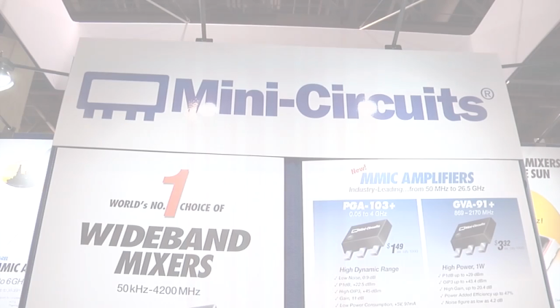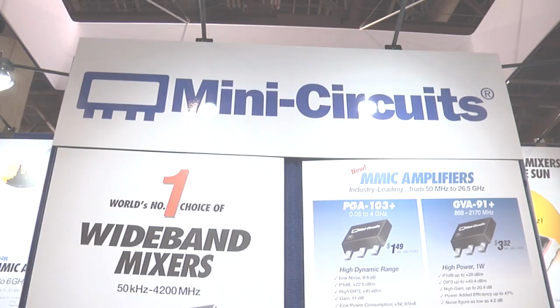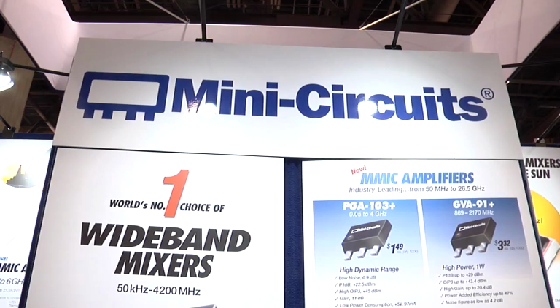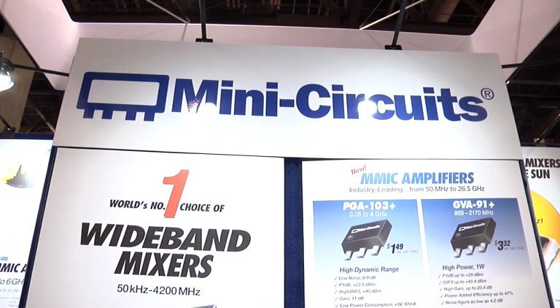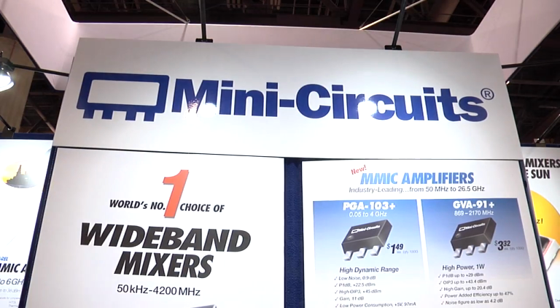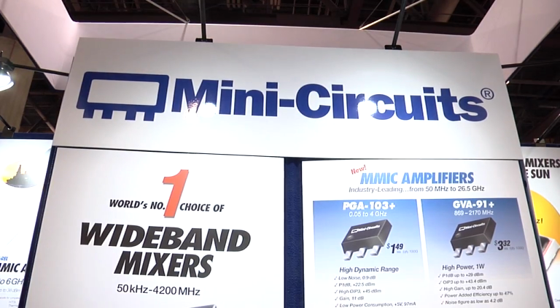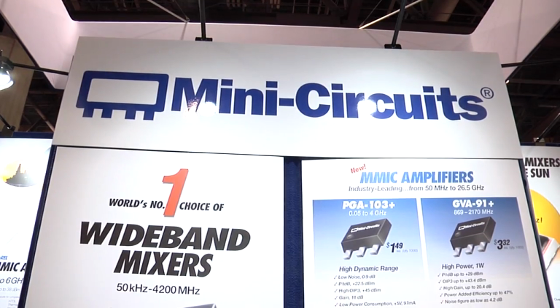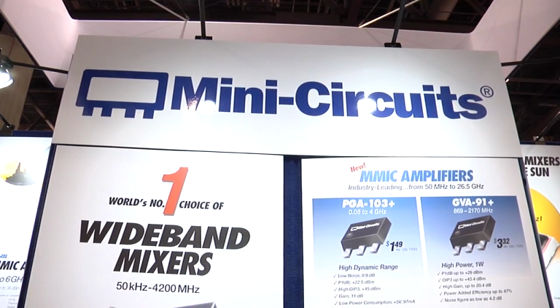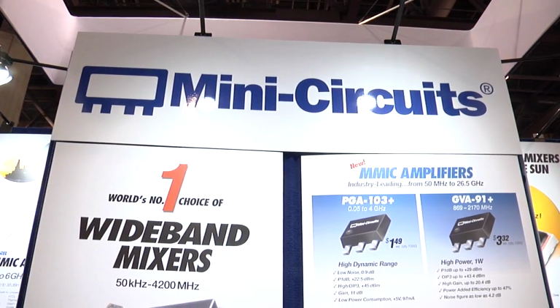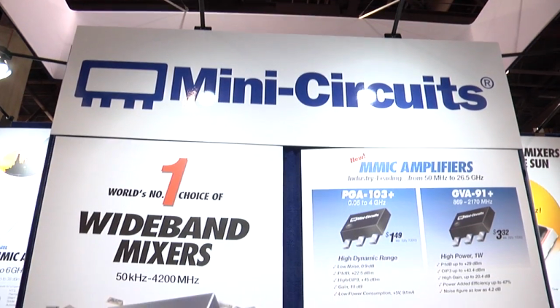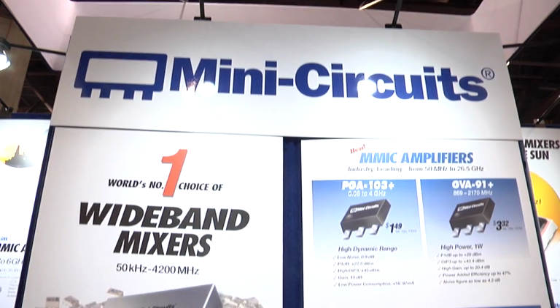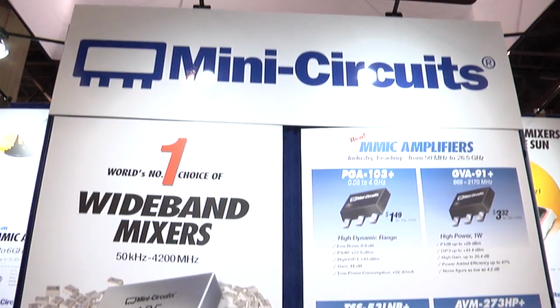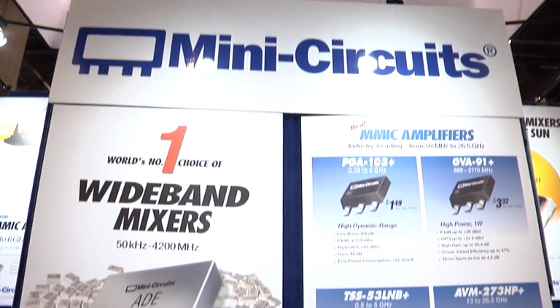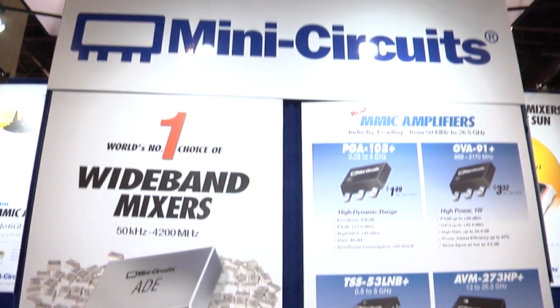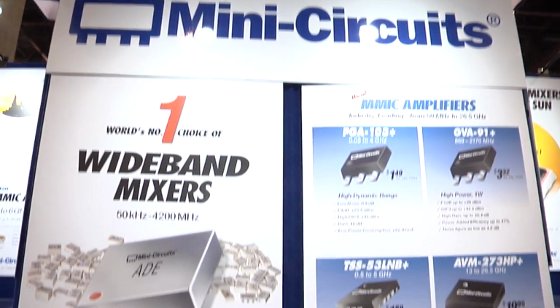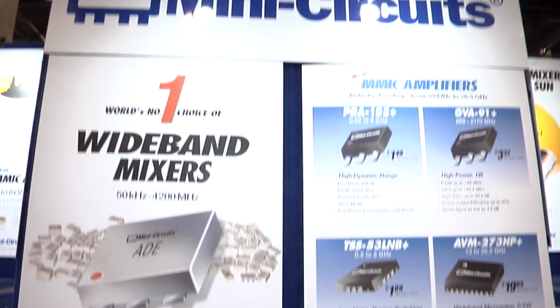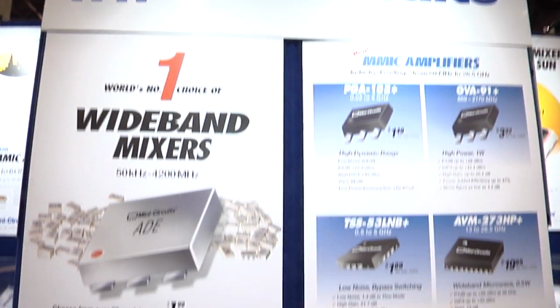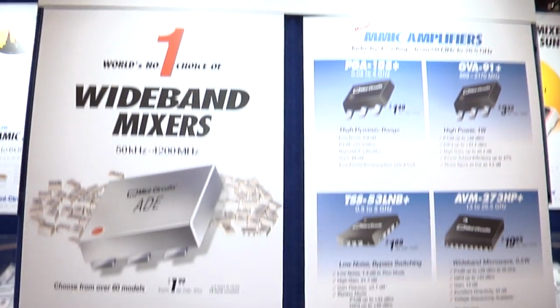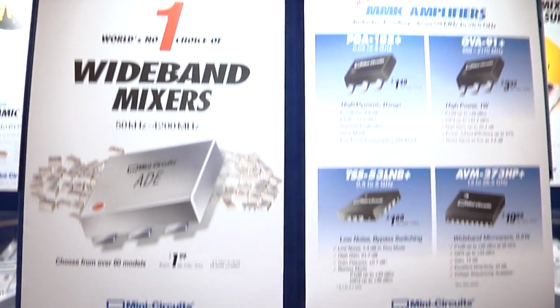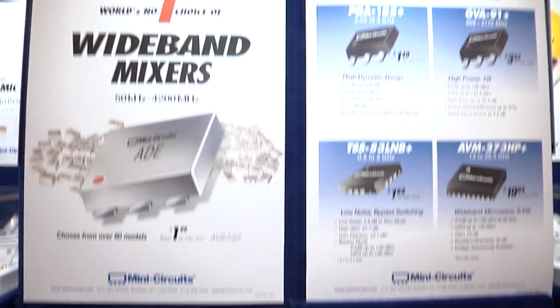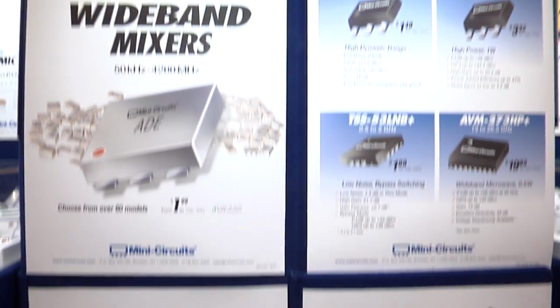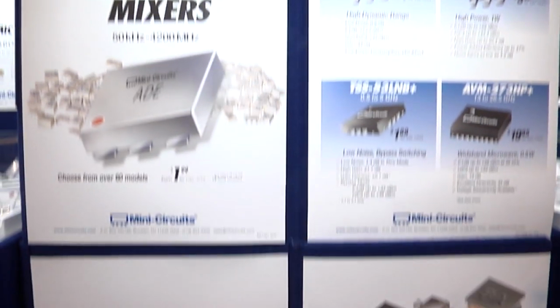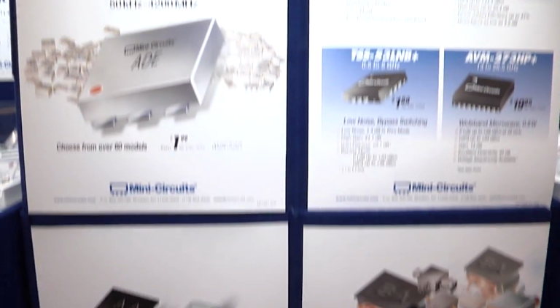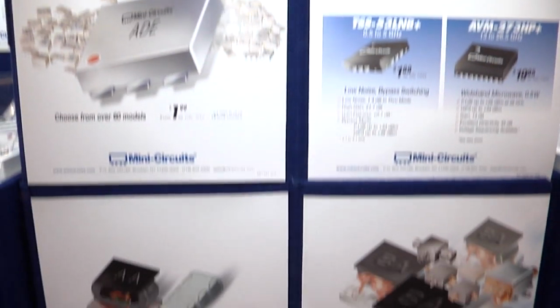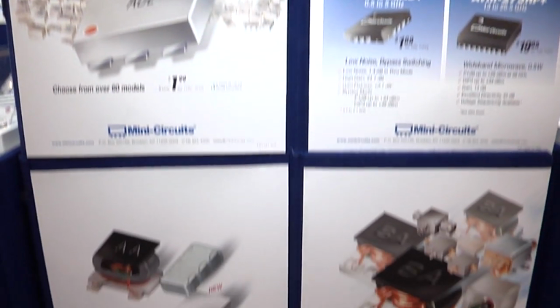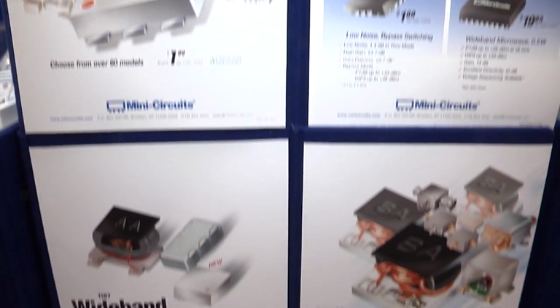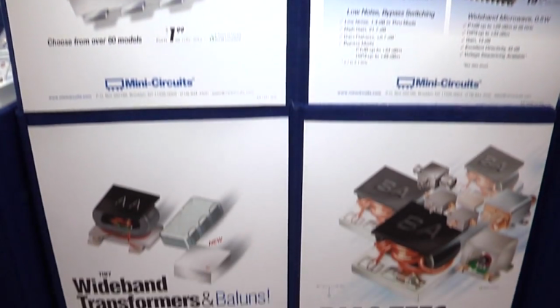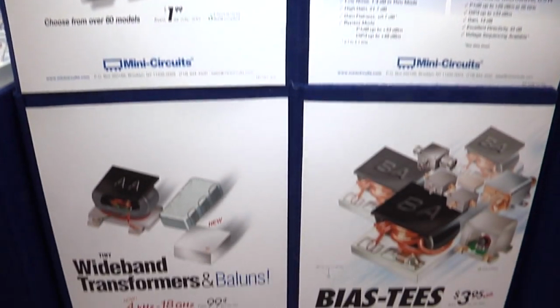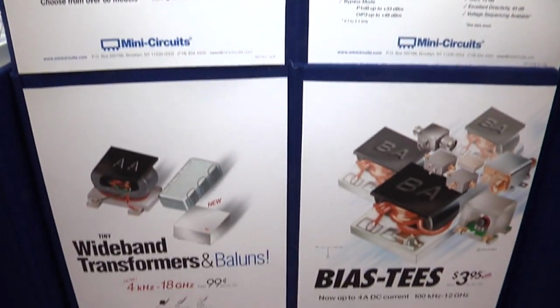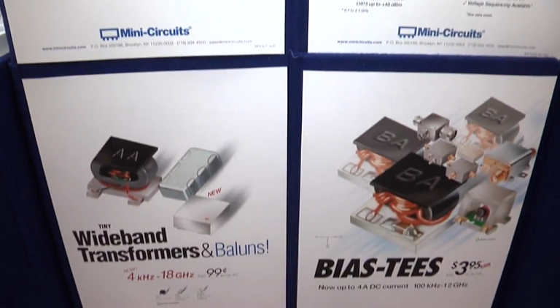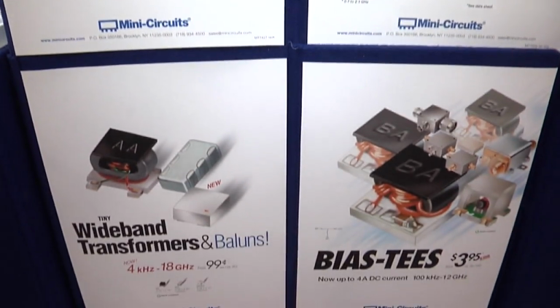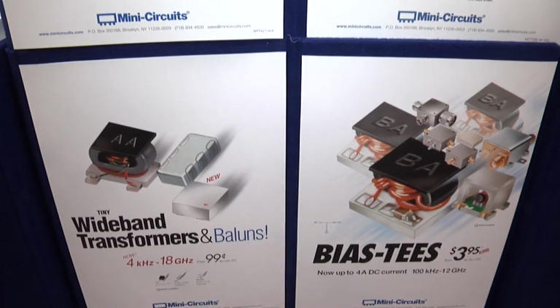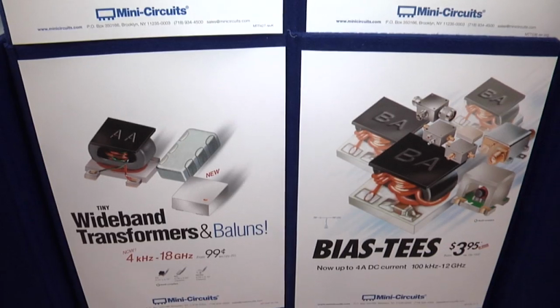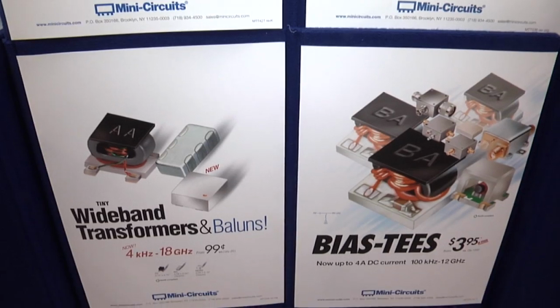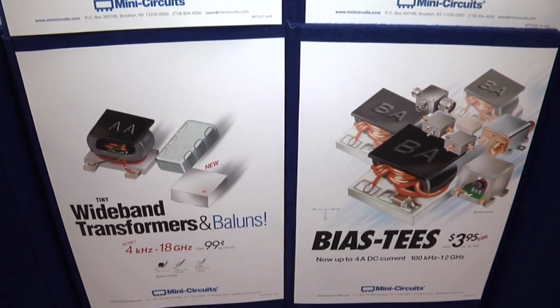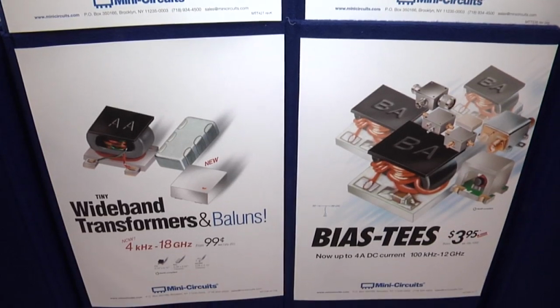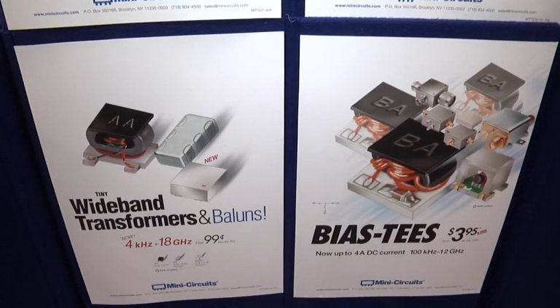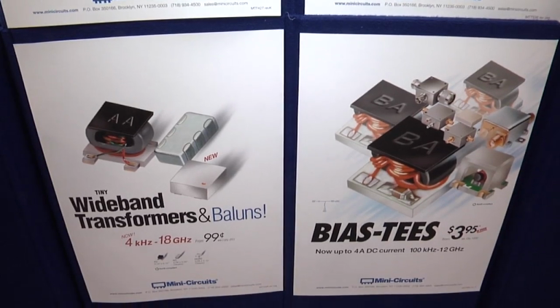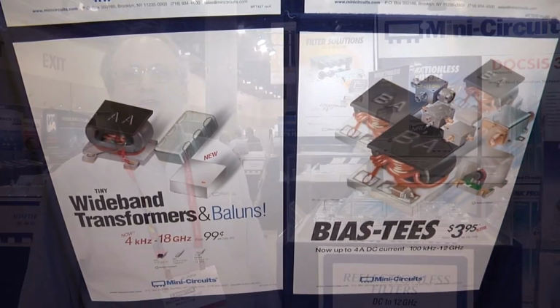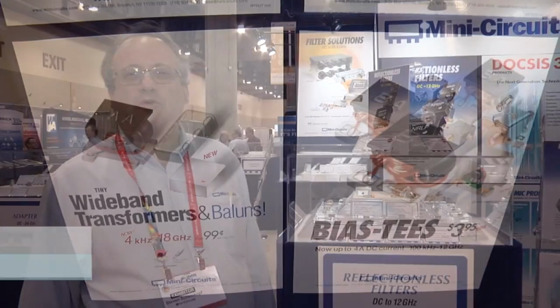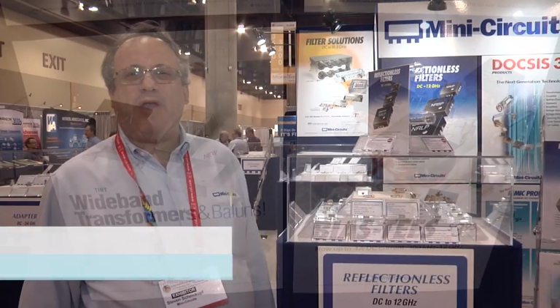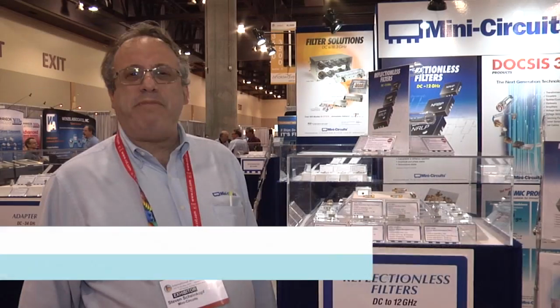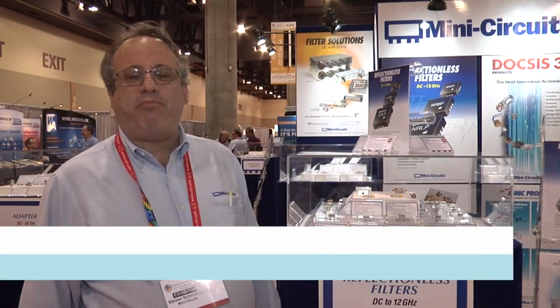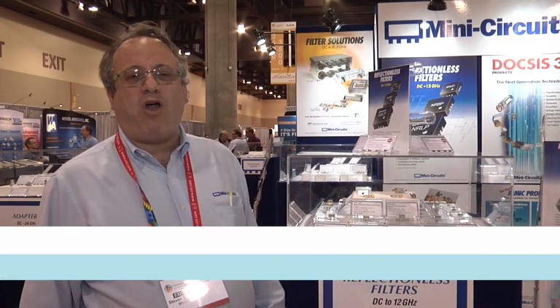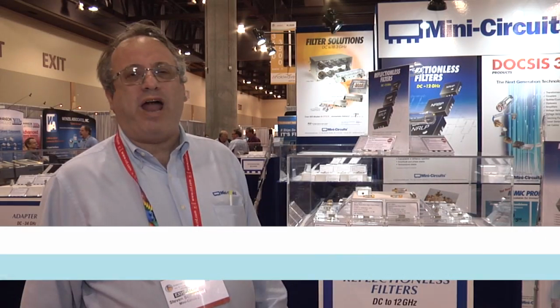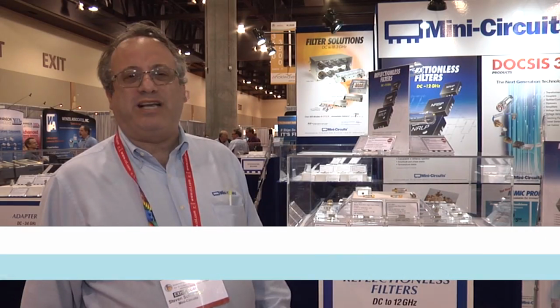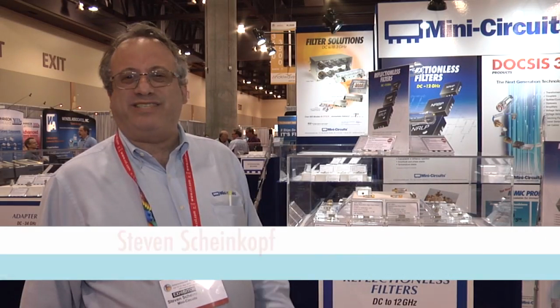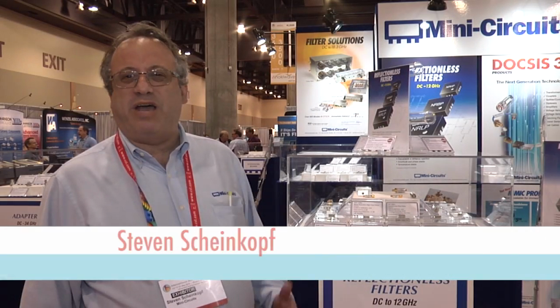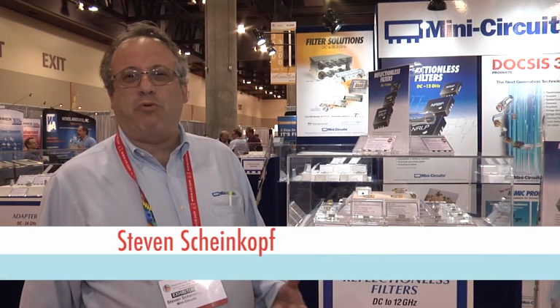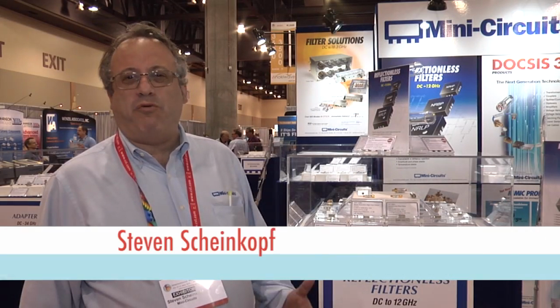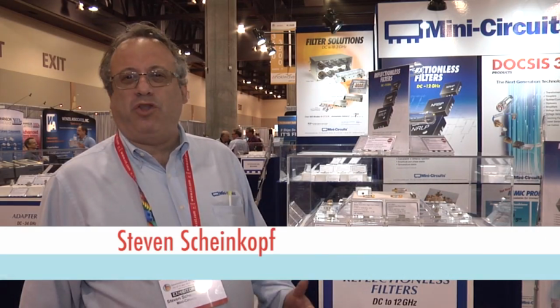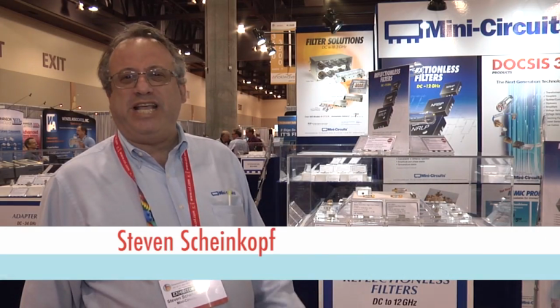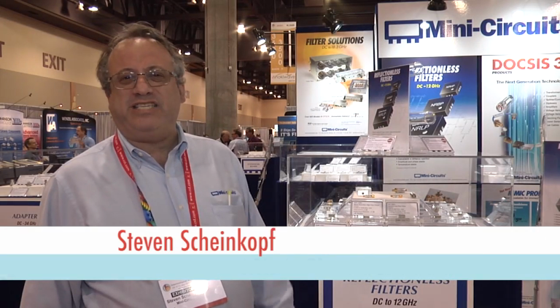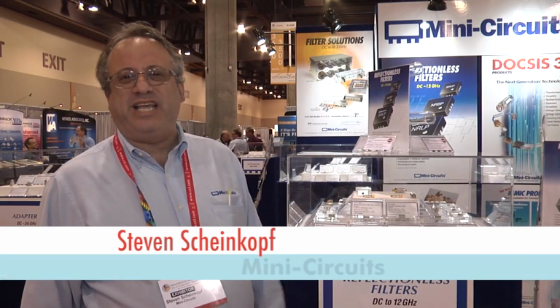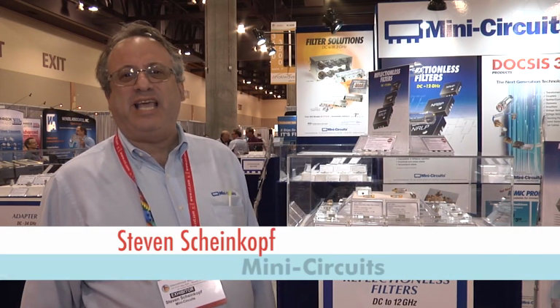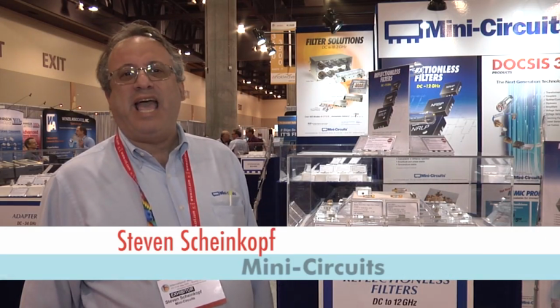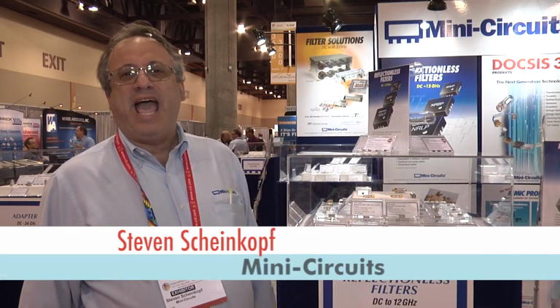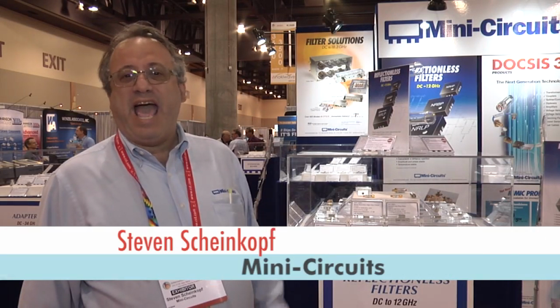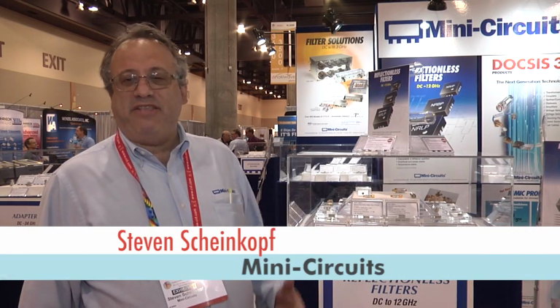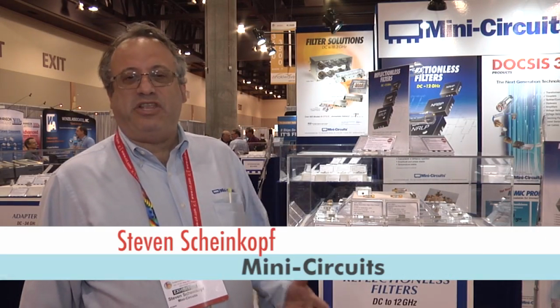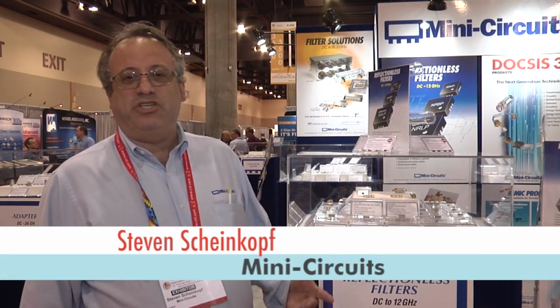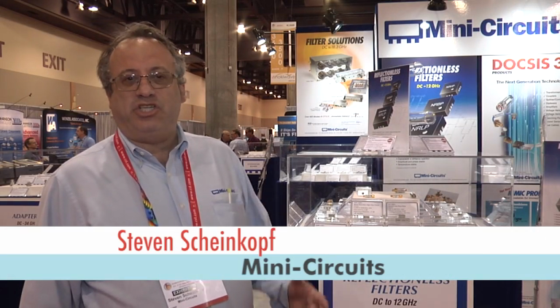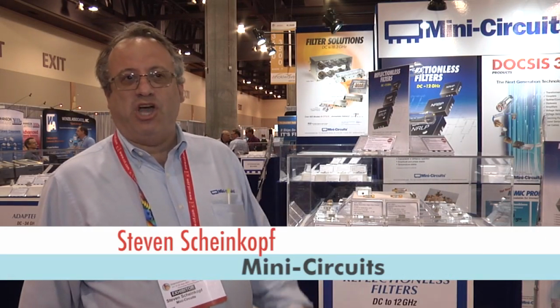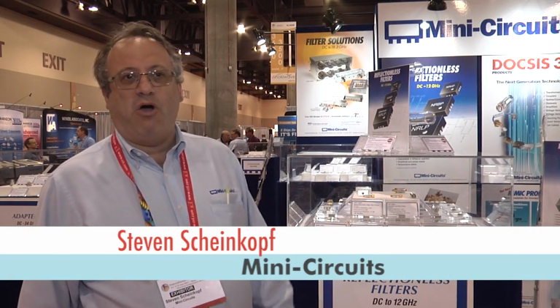Hello, I'm Steven Scheinkopf and I would like to share with you some of our new and great products that we're releasing at this show.